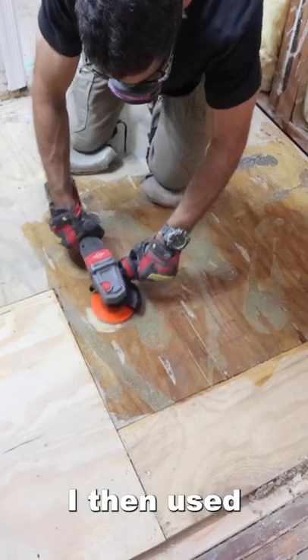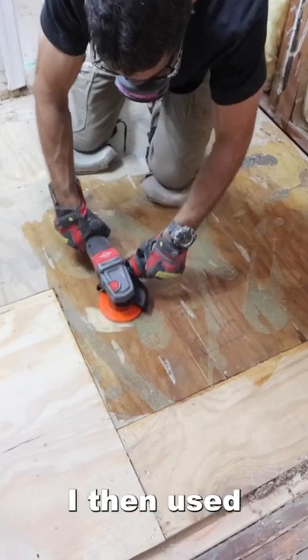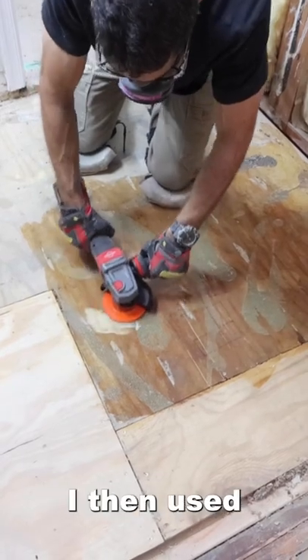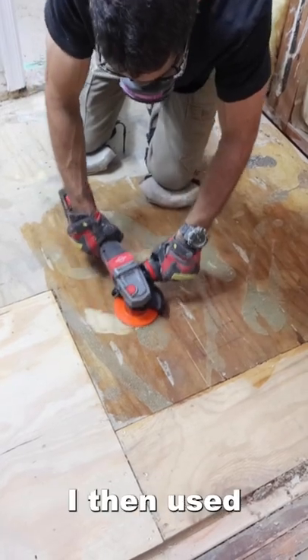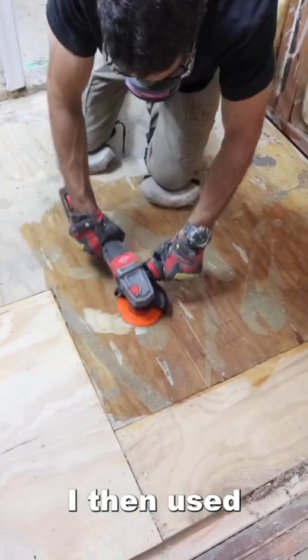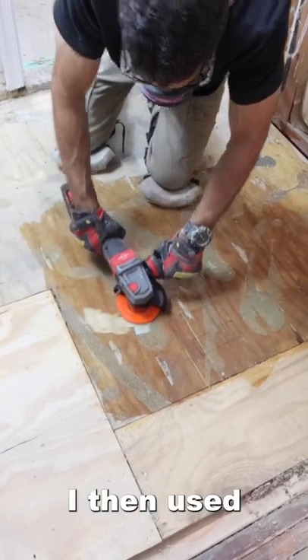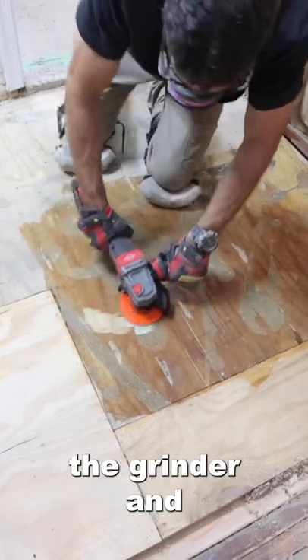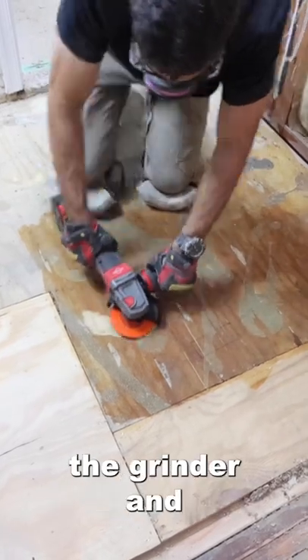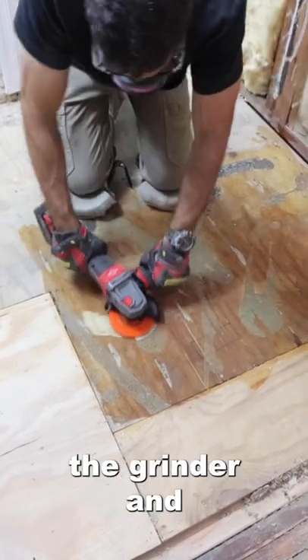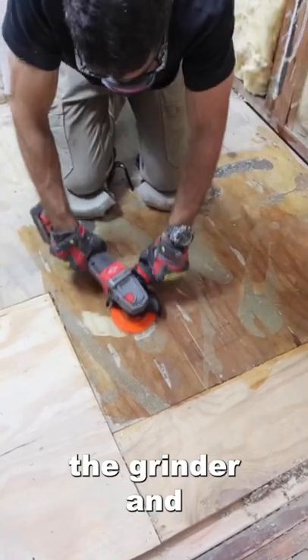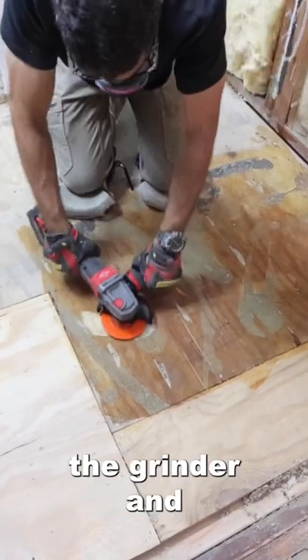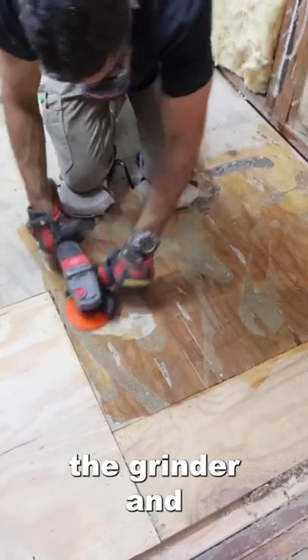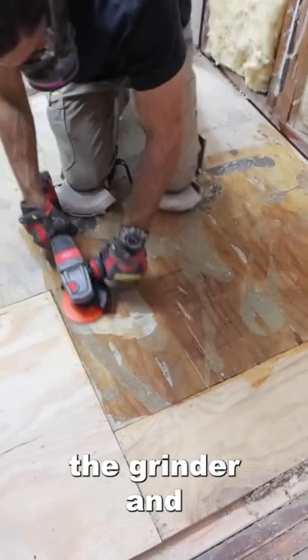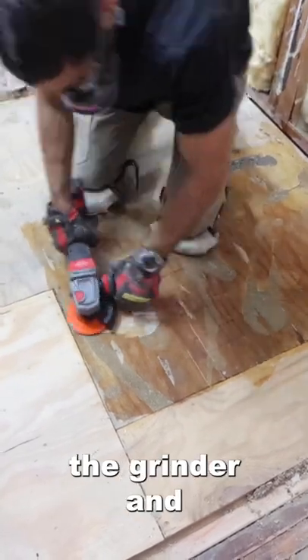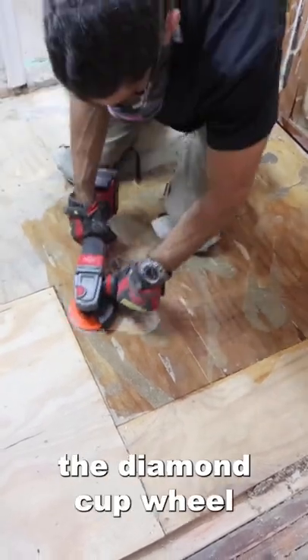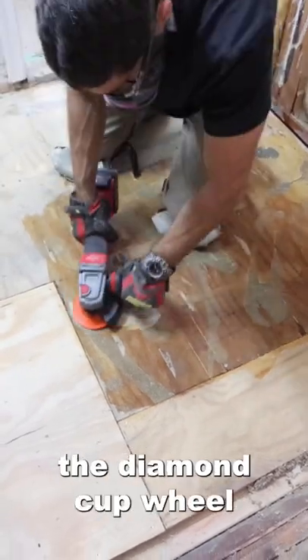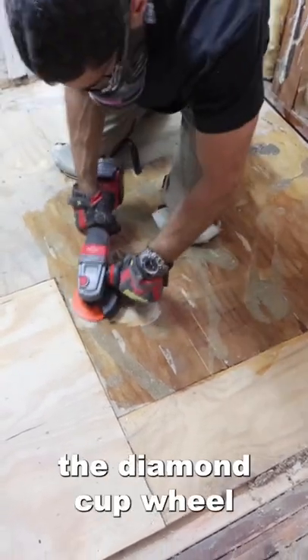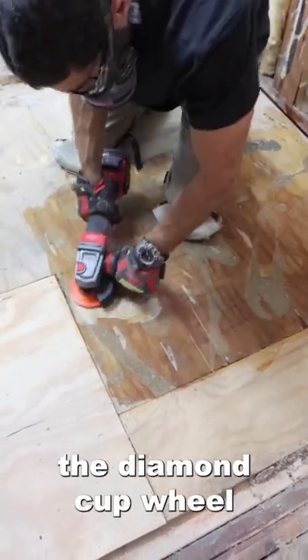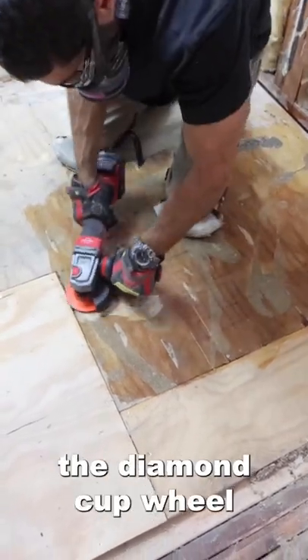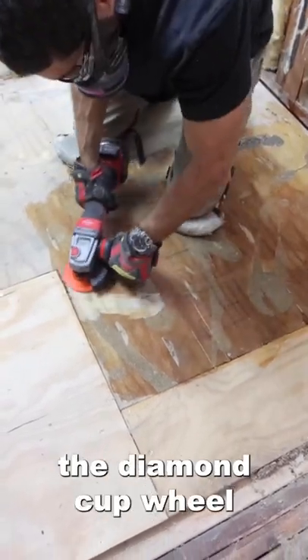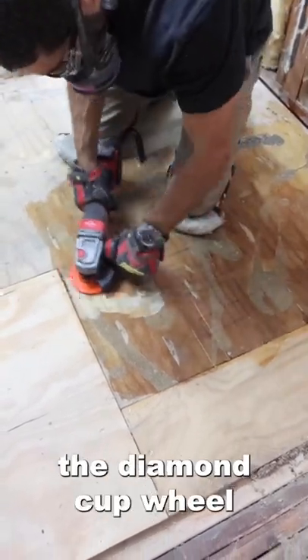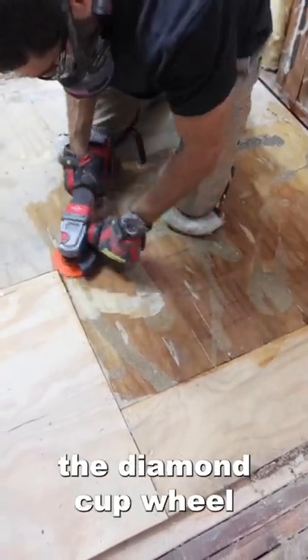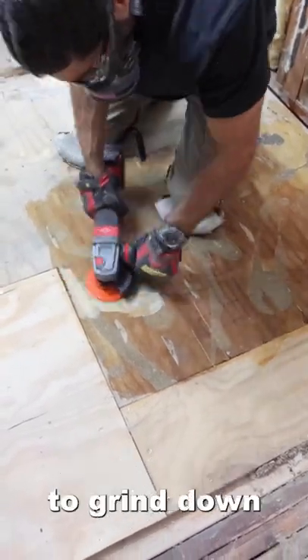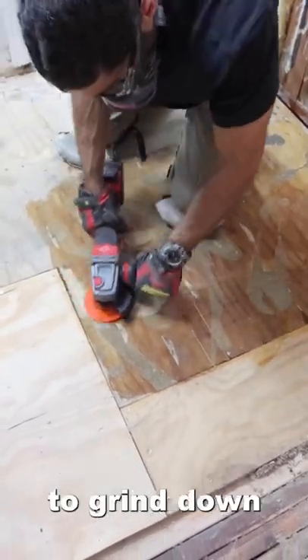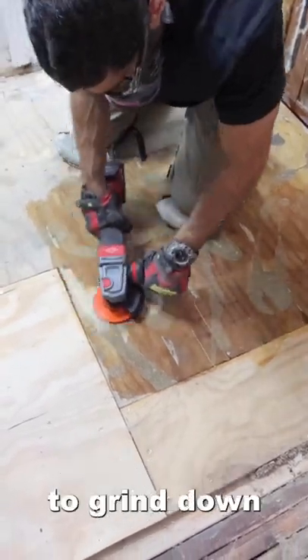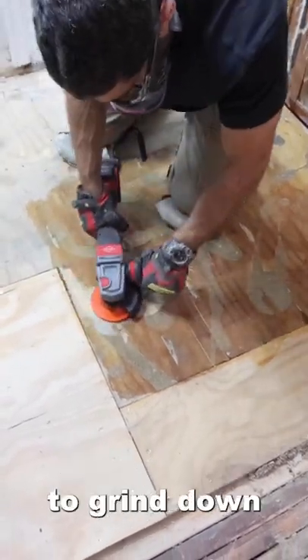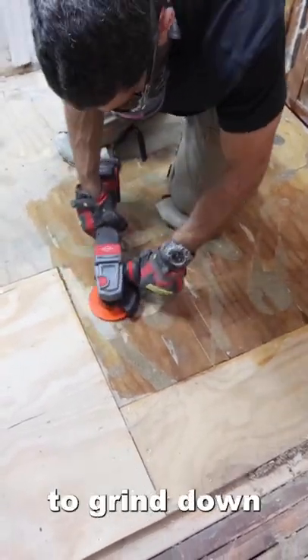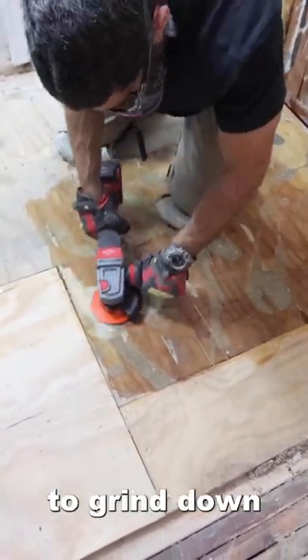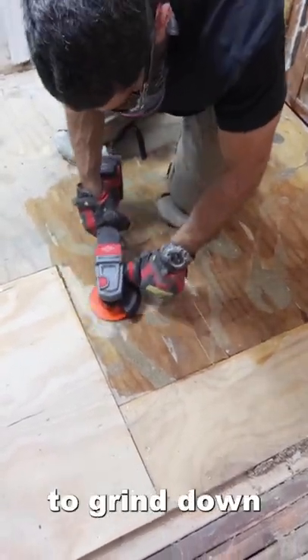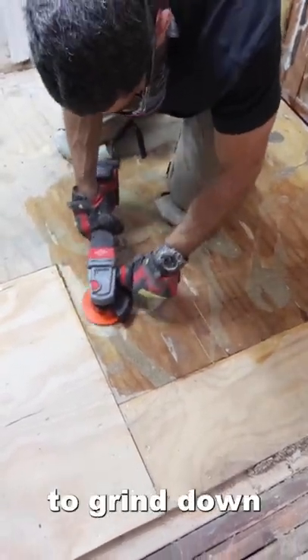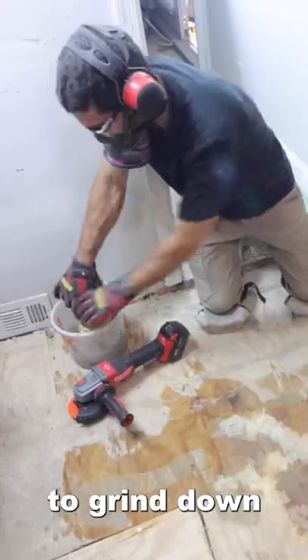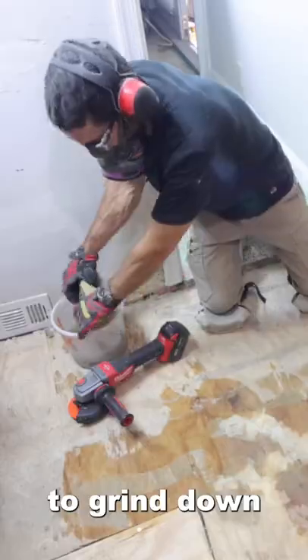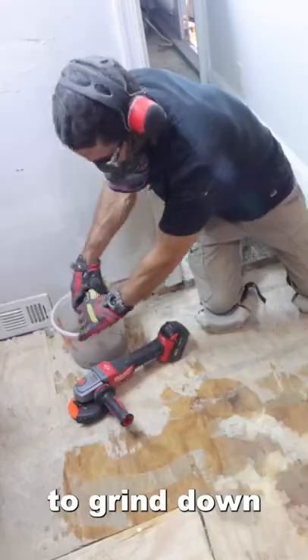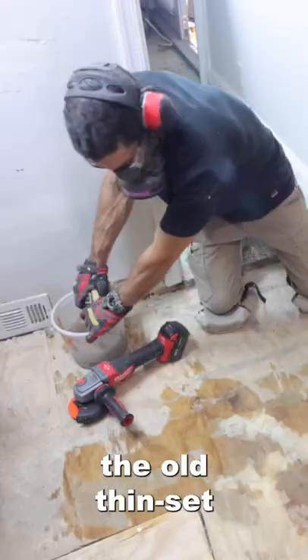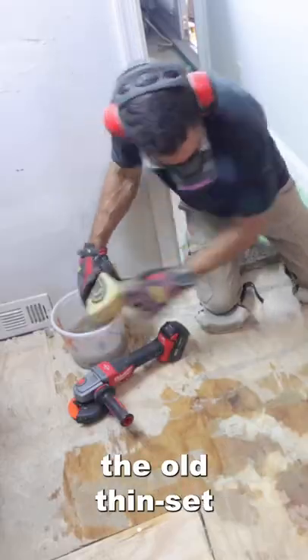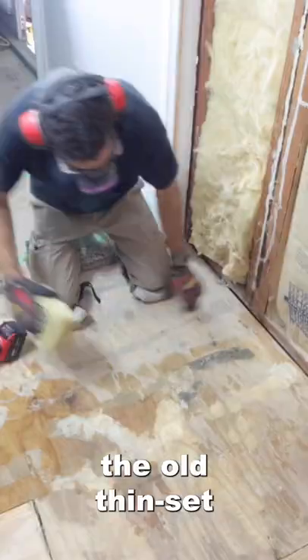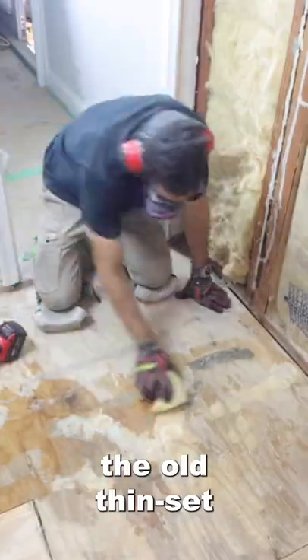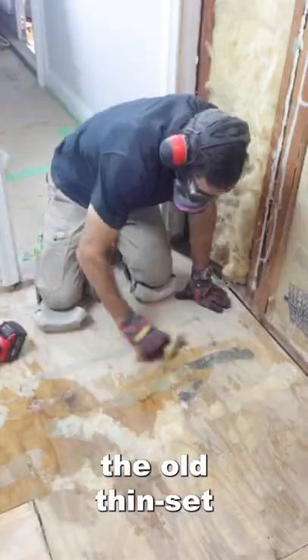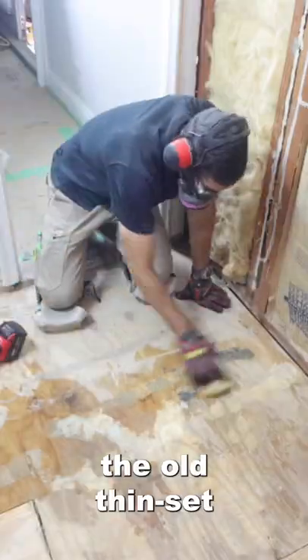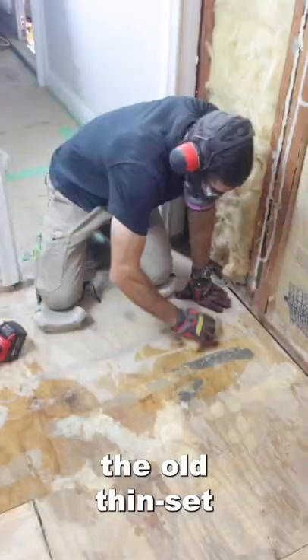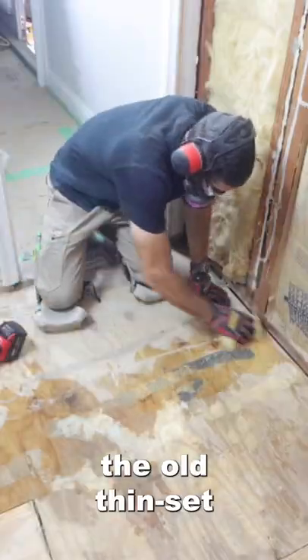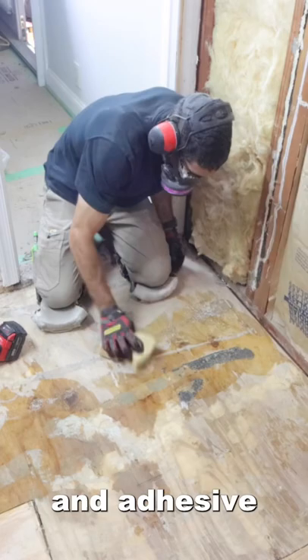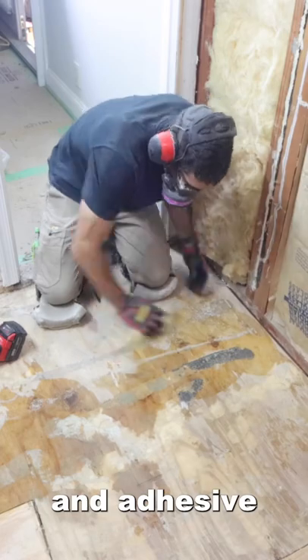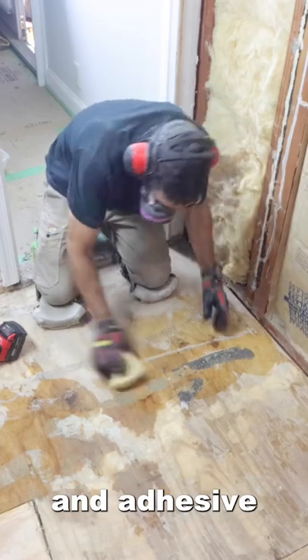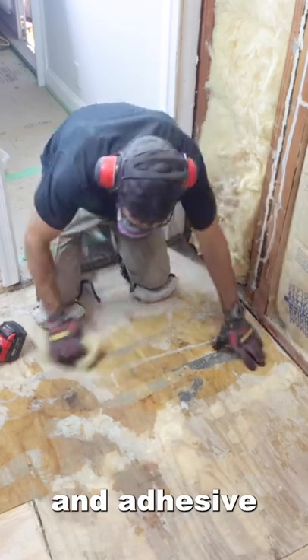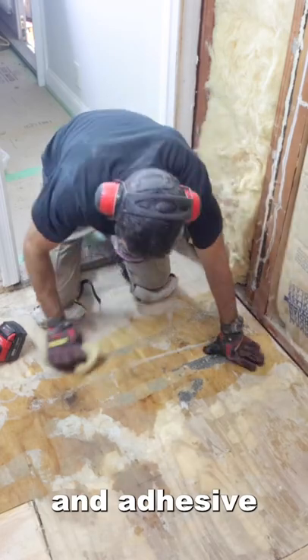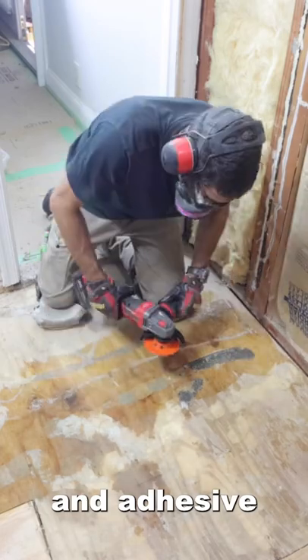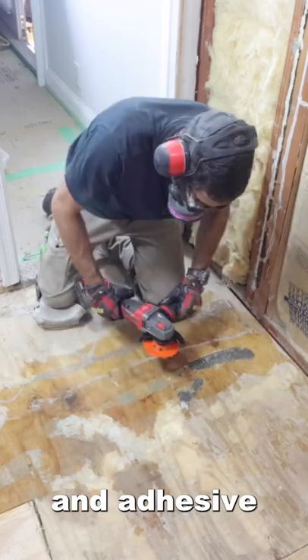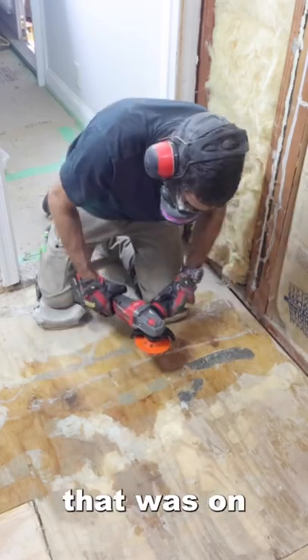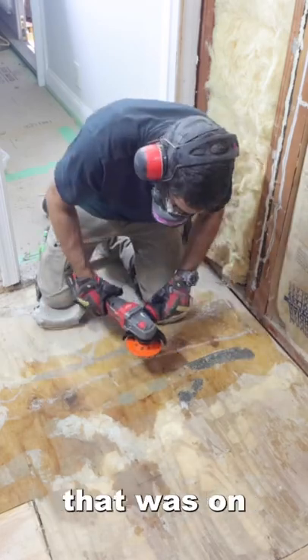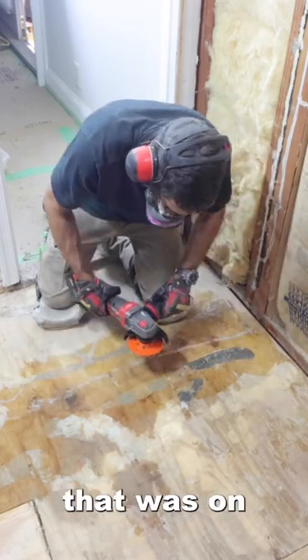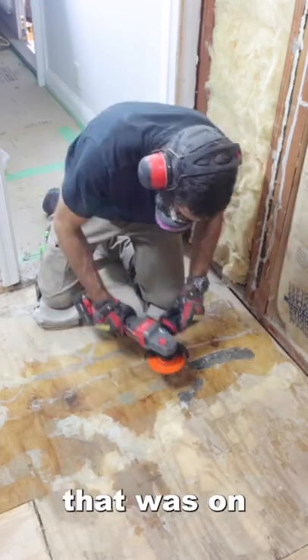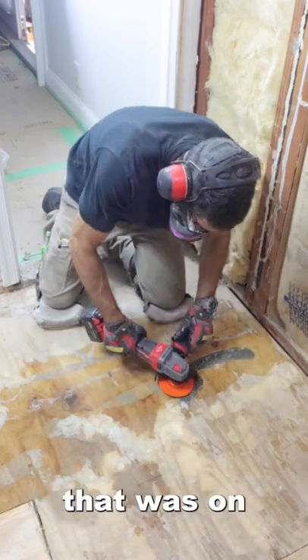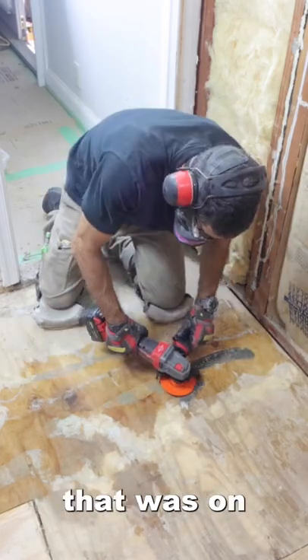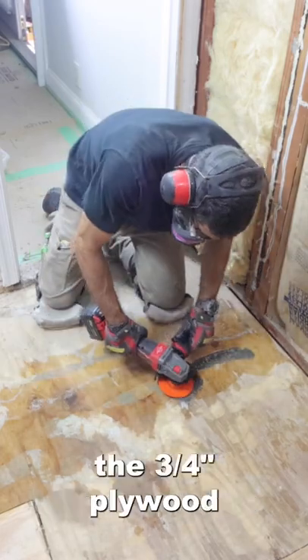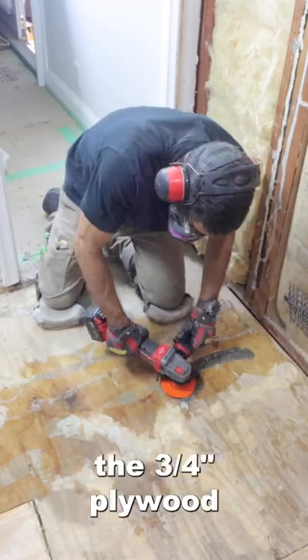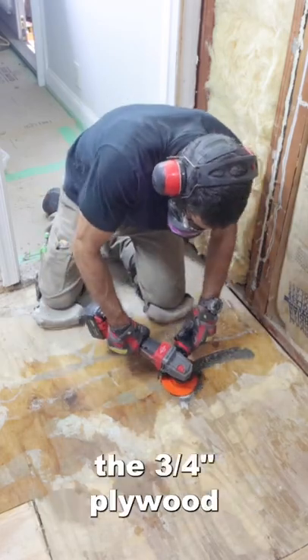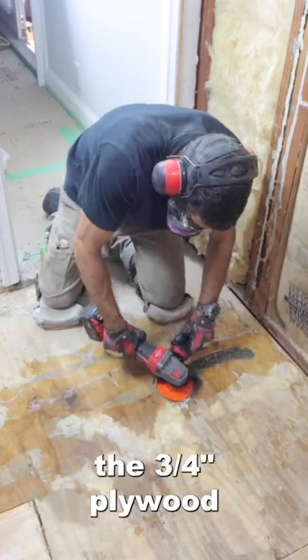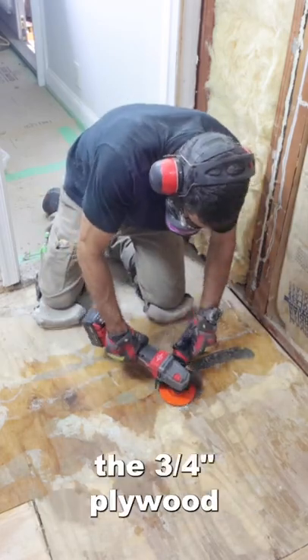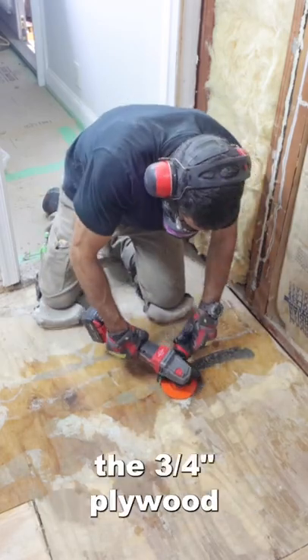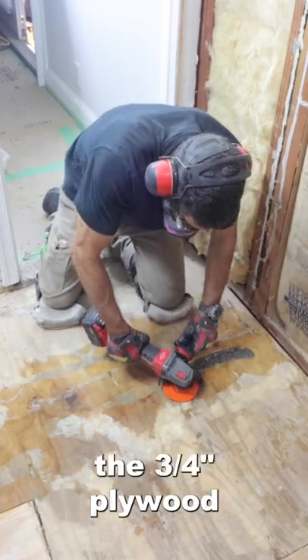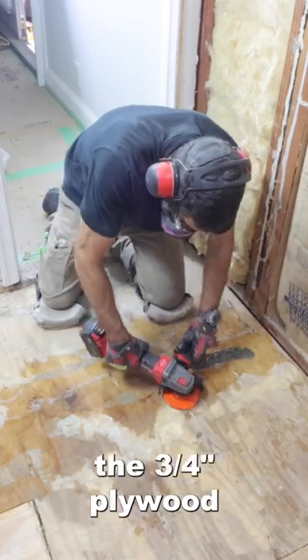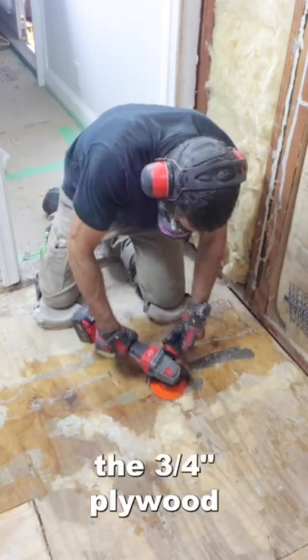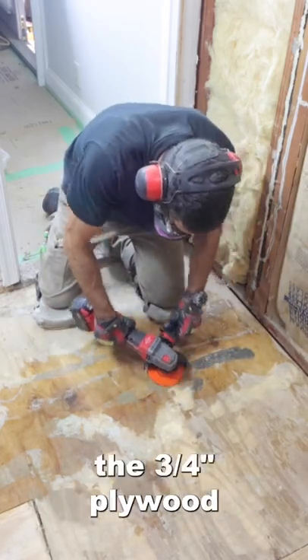I then used the grinder and the diamond cup wheel to grind down the old thinset and adhesive that was on a ¾ inch plywood.